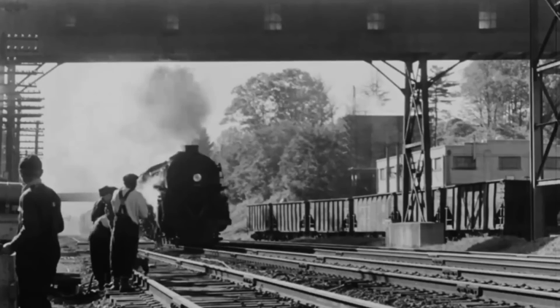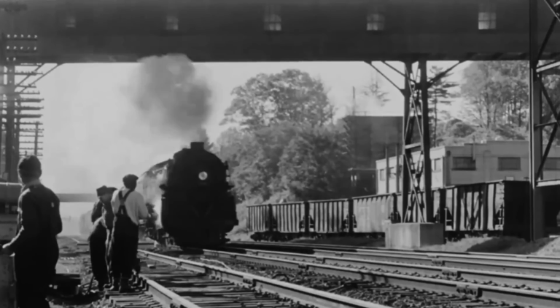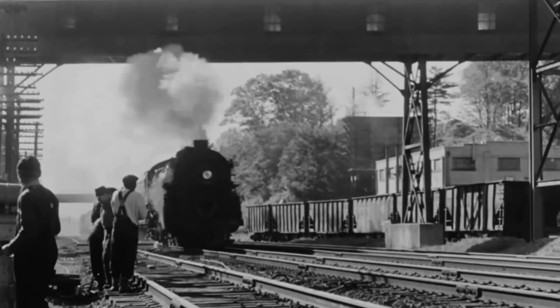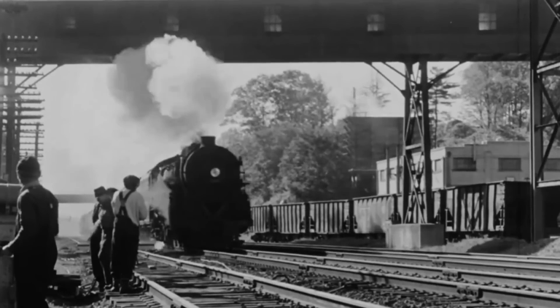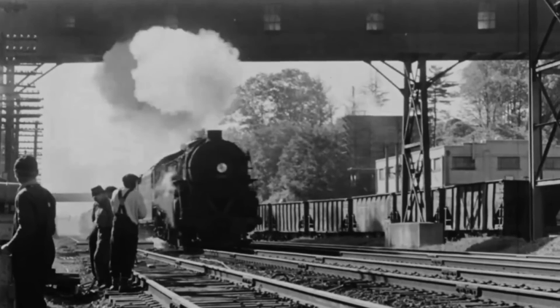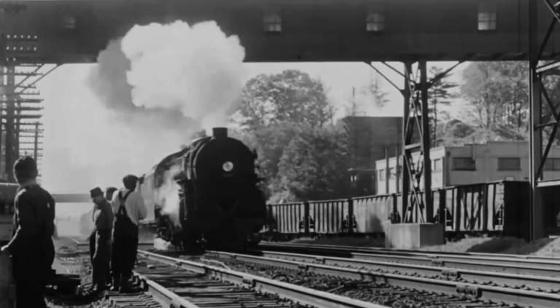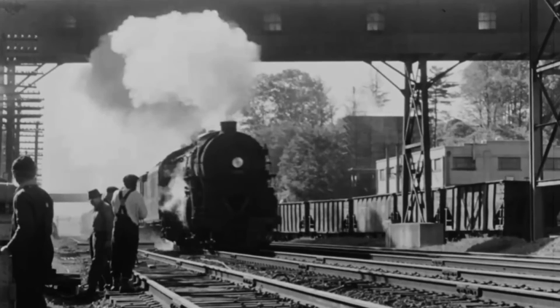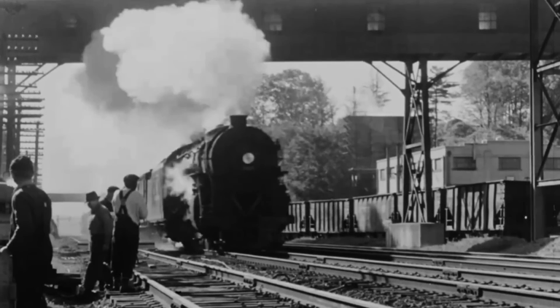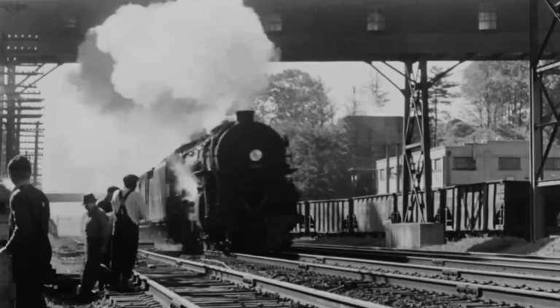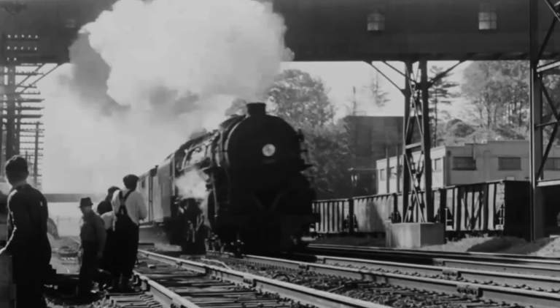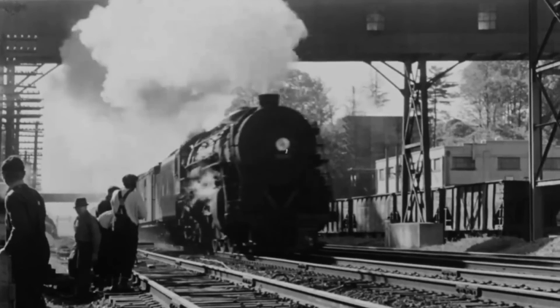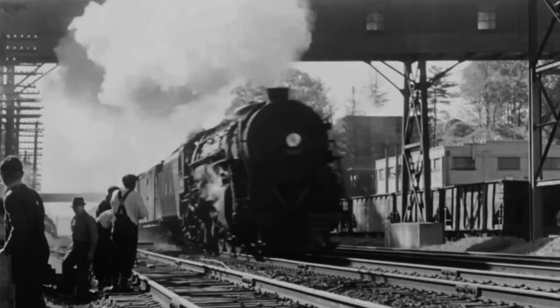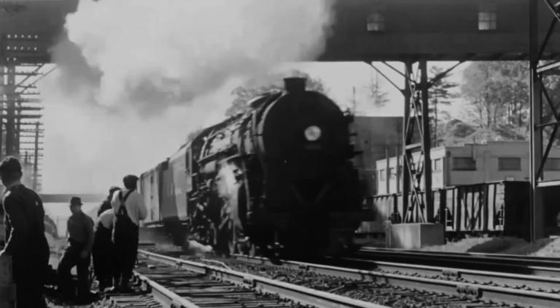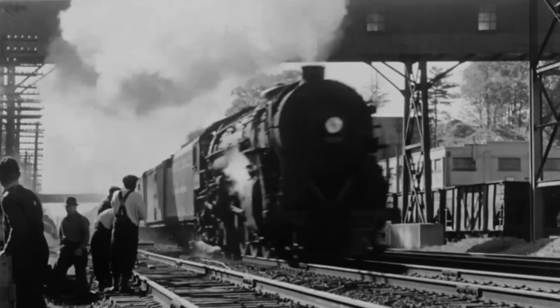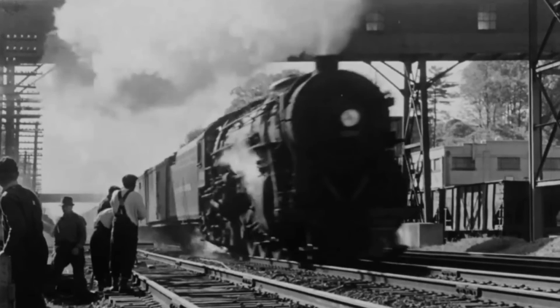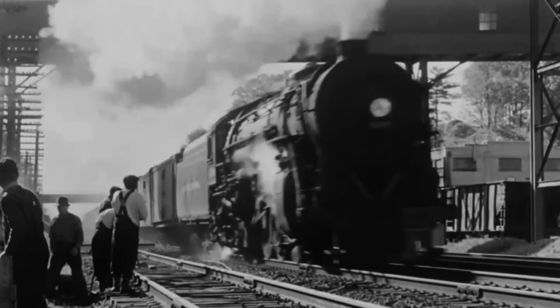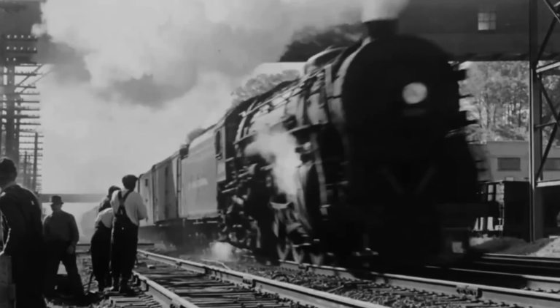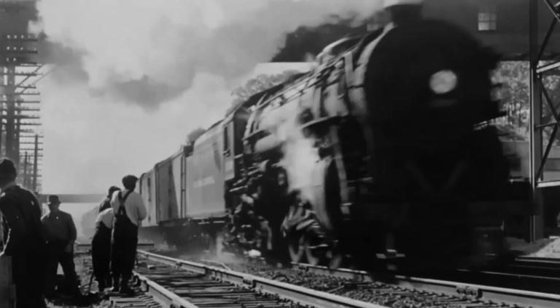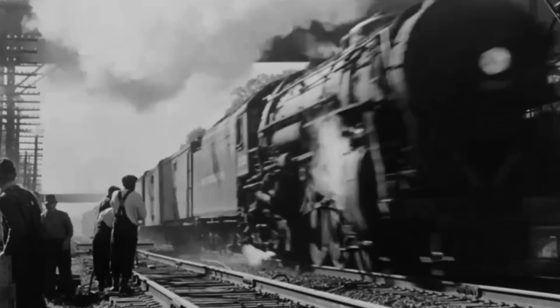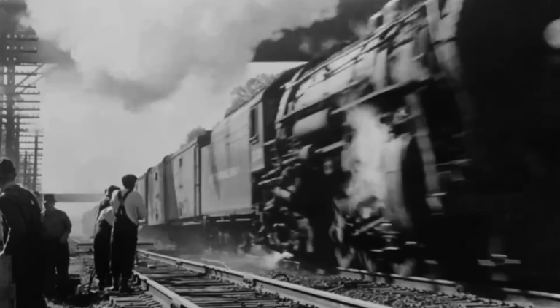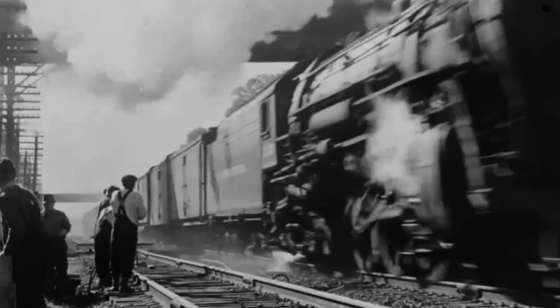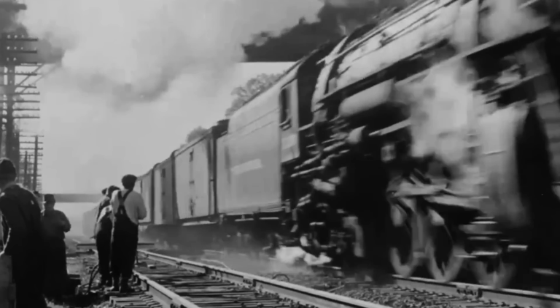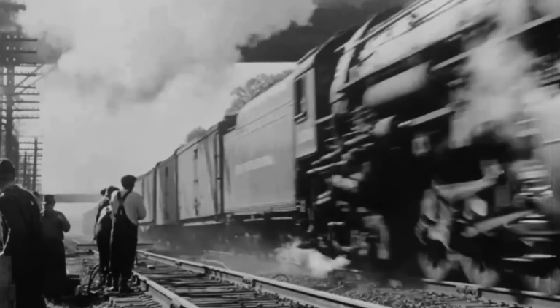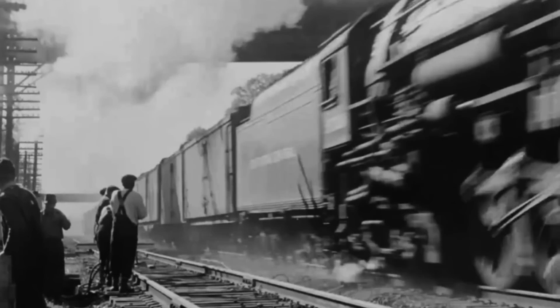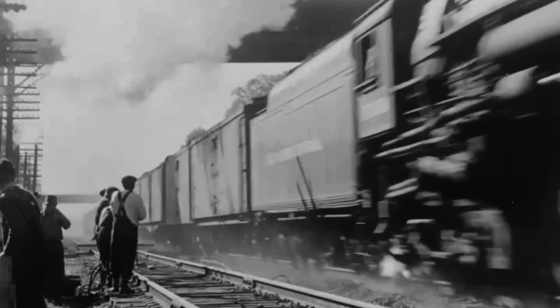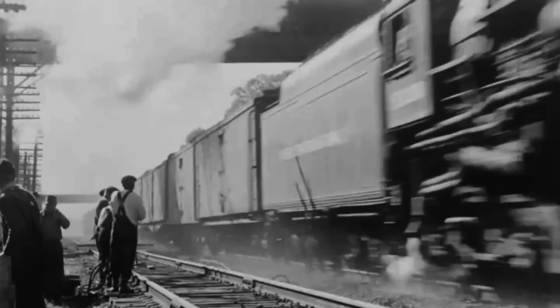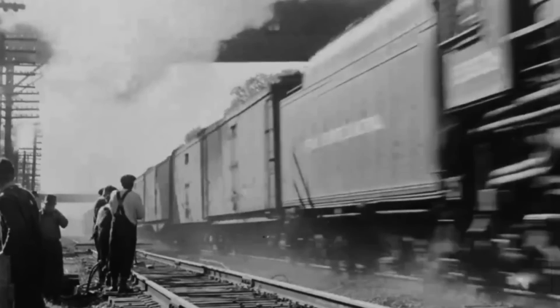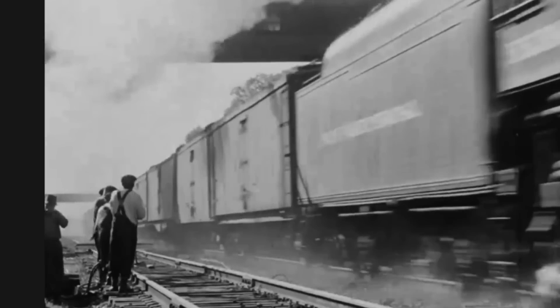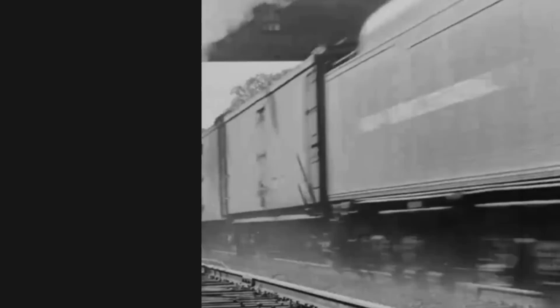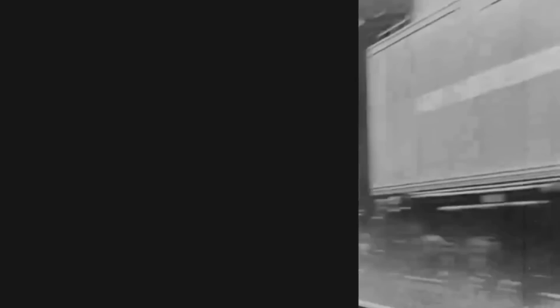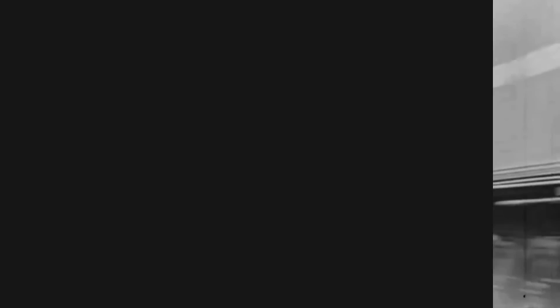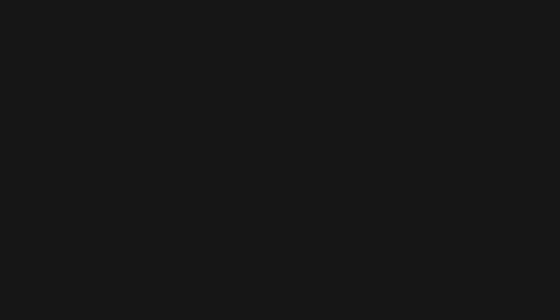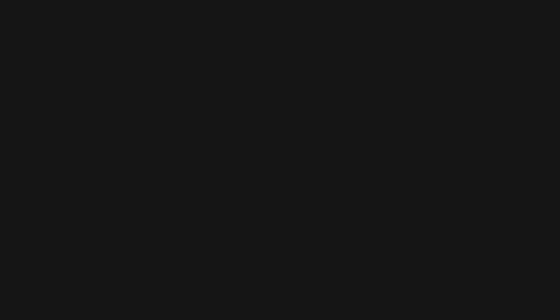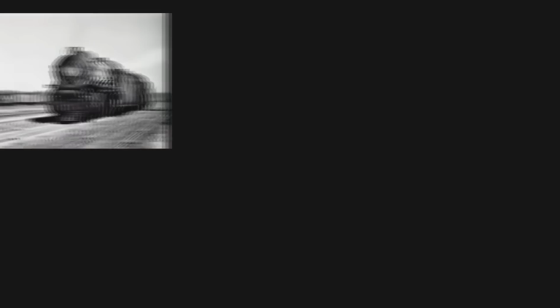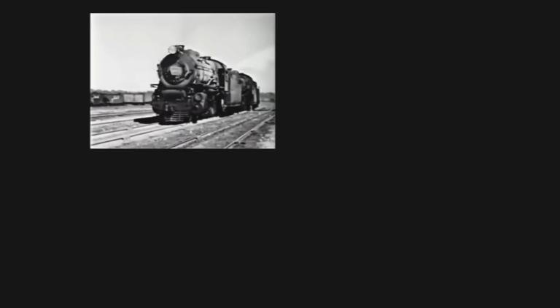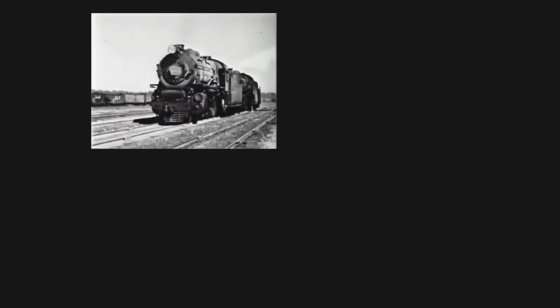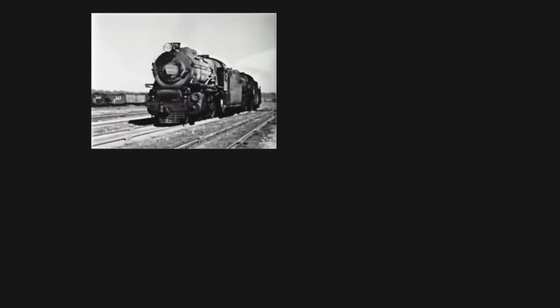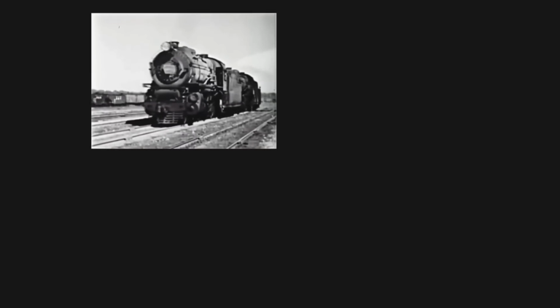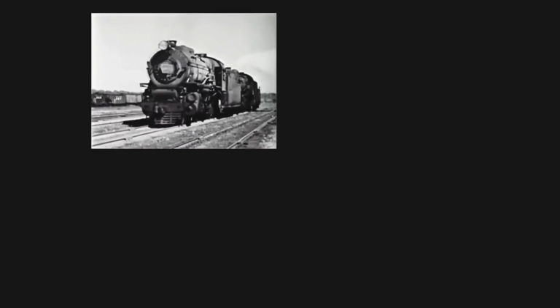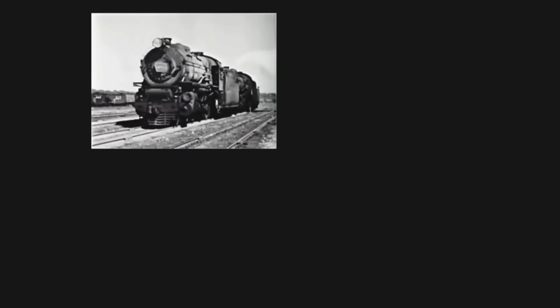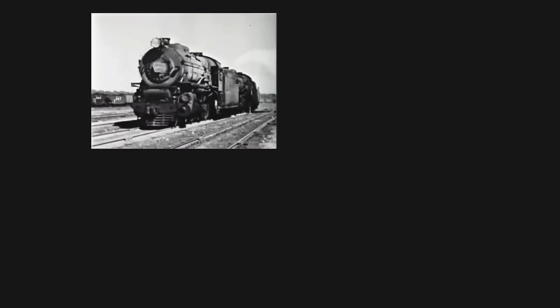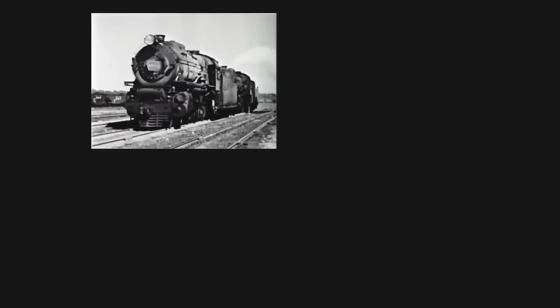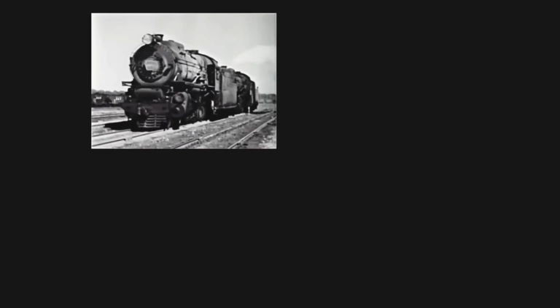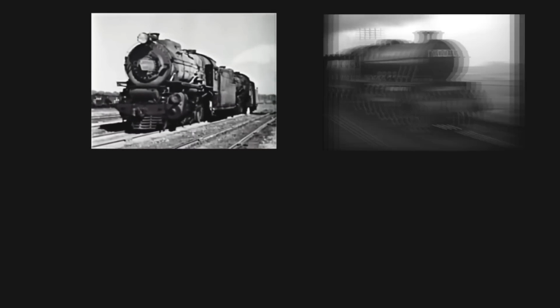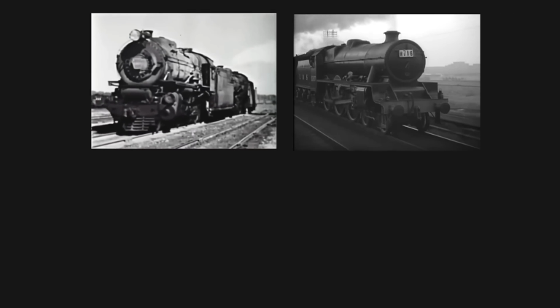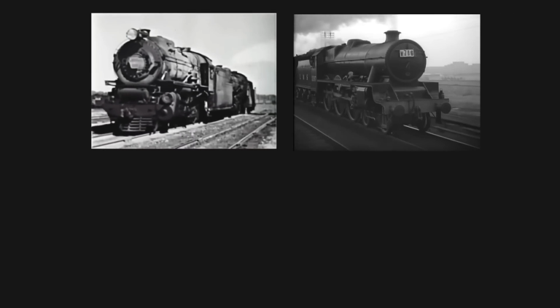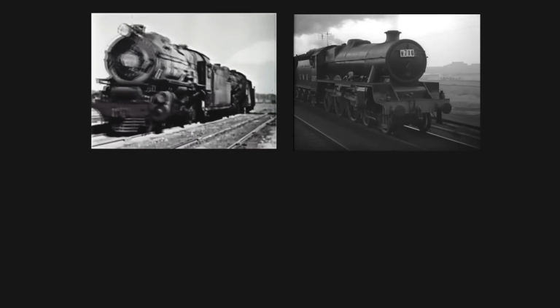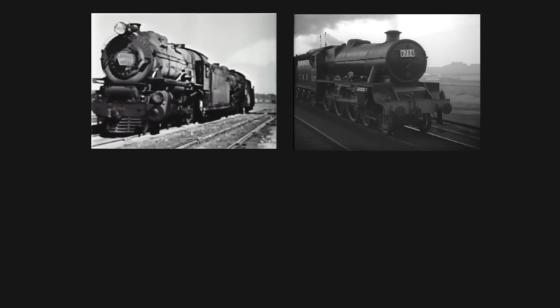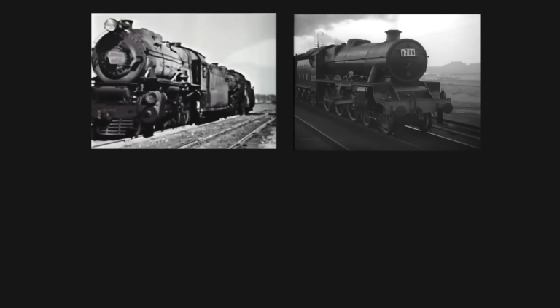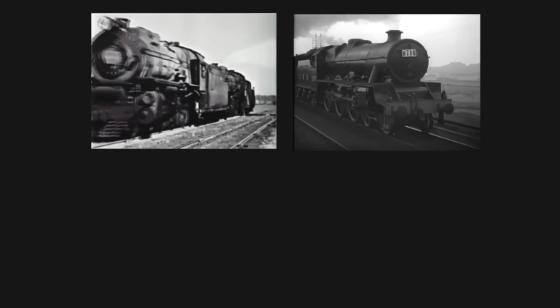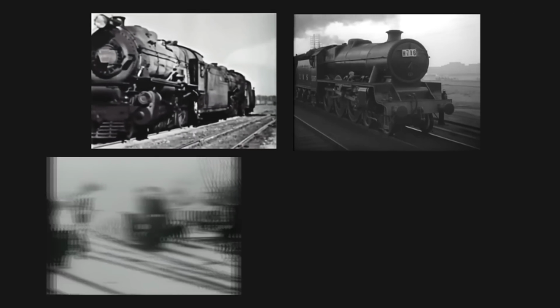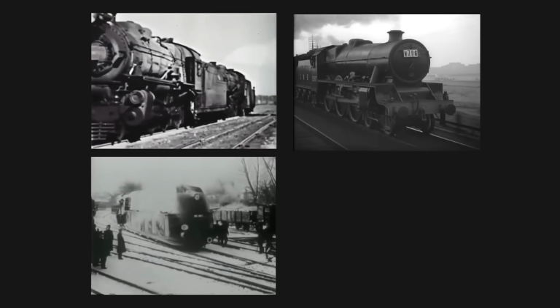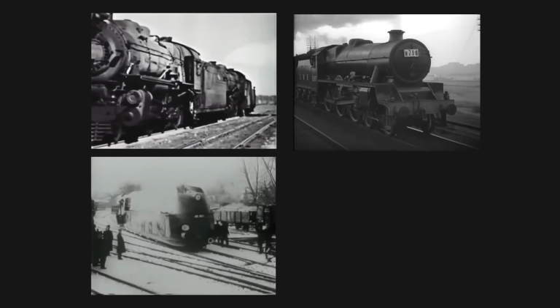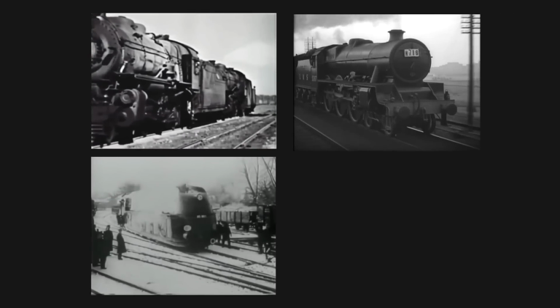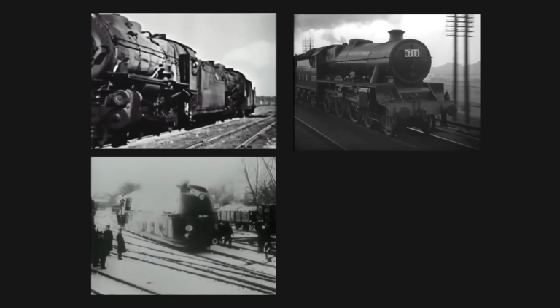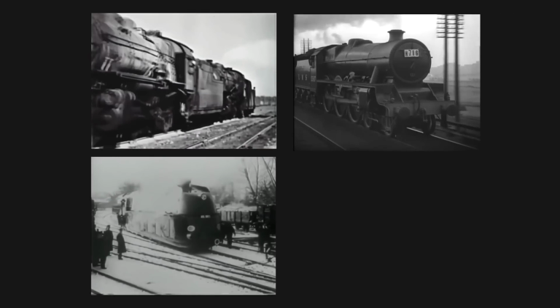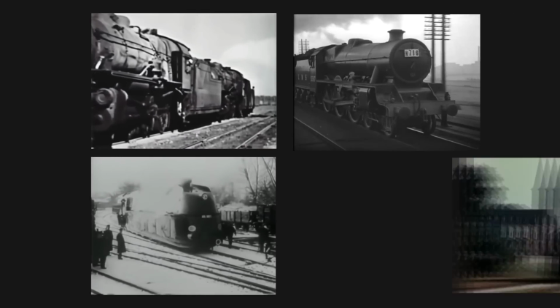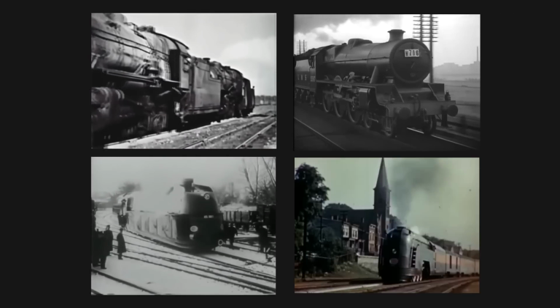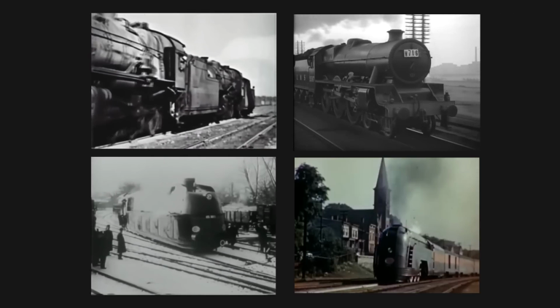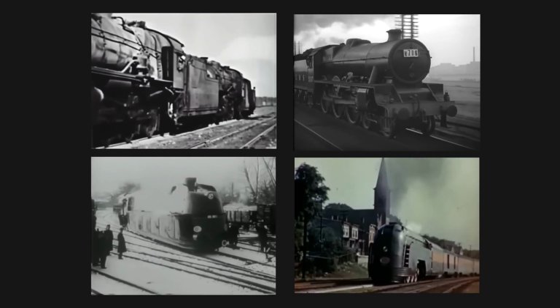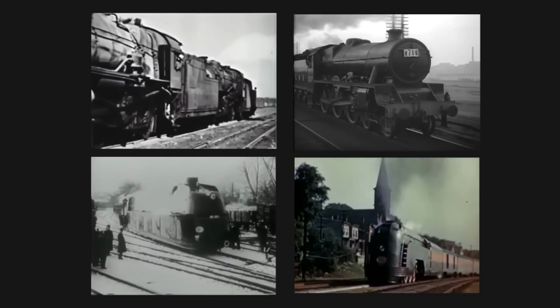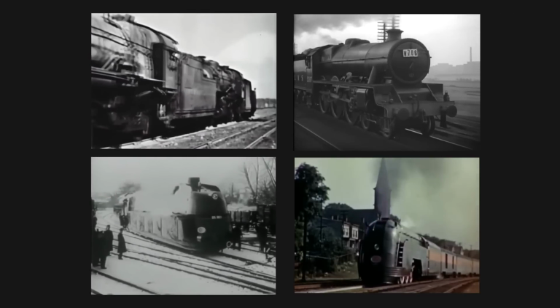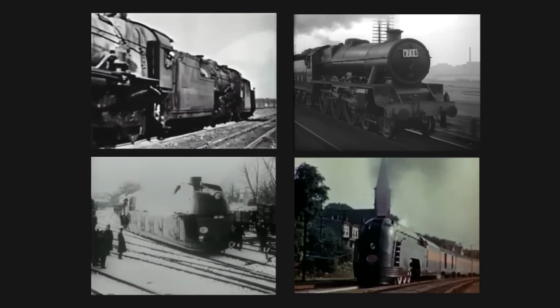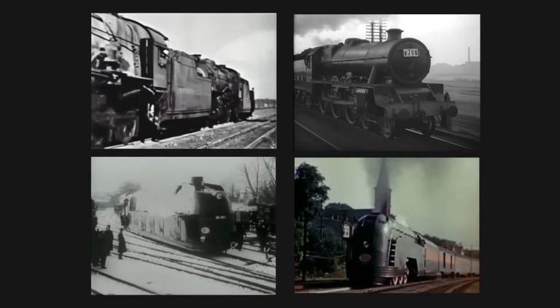Steam locomotive design in the 1920s and 30s typically consisted of this, this, this, and this.